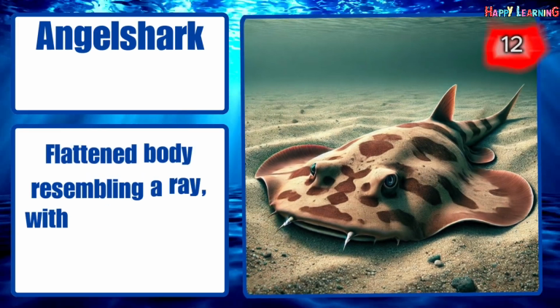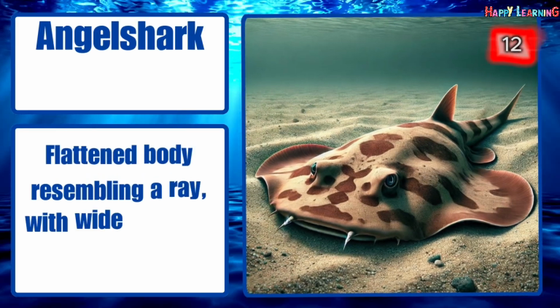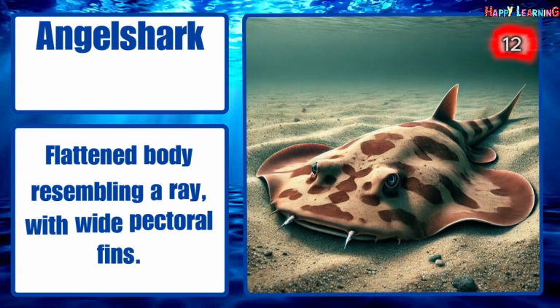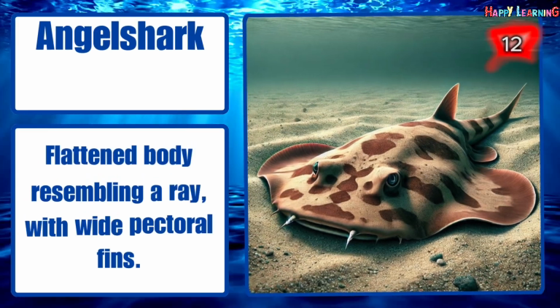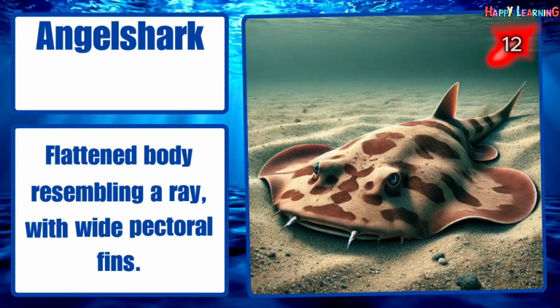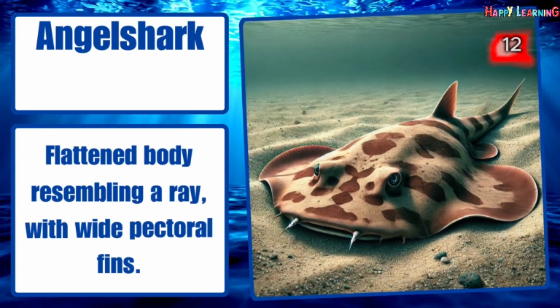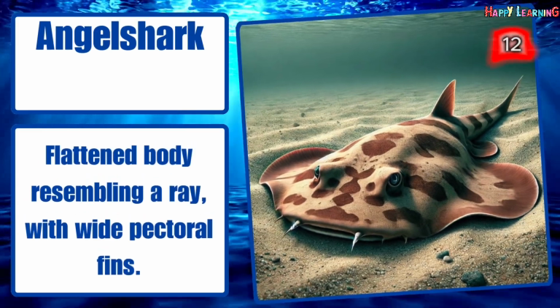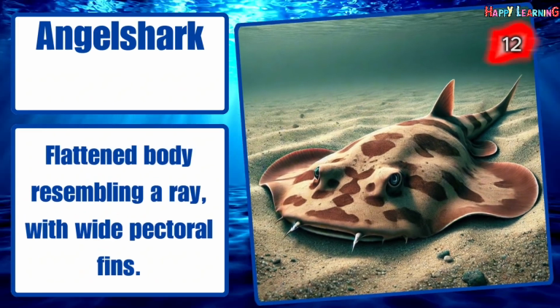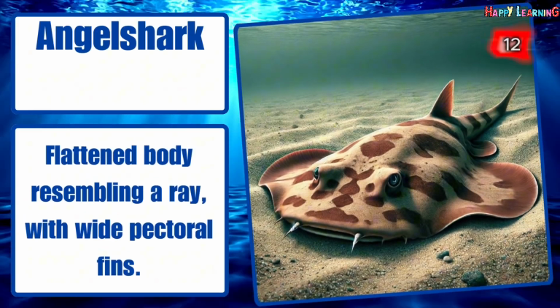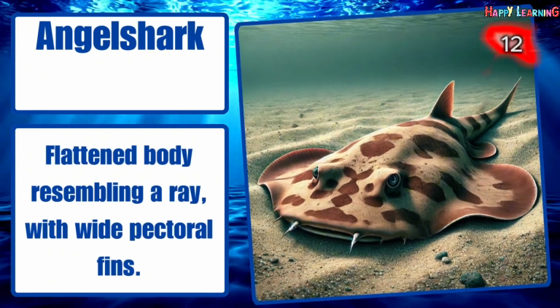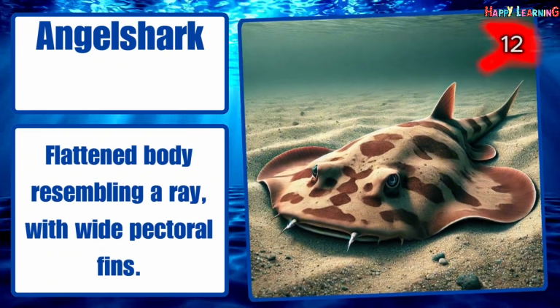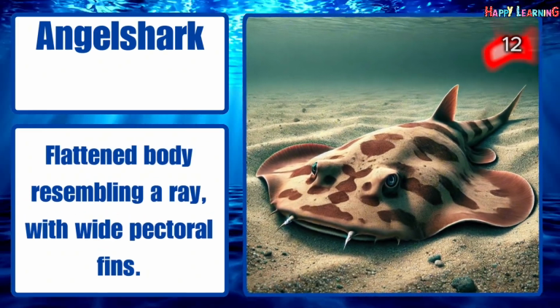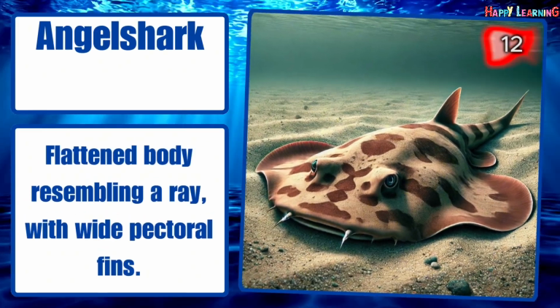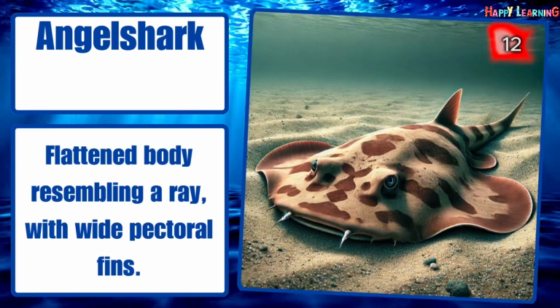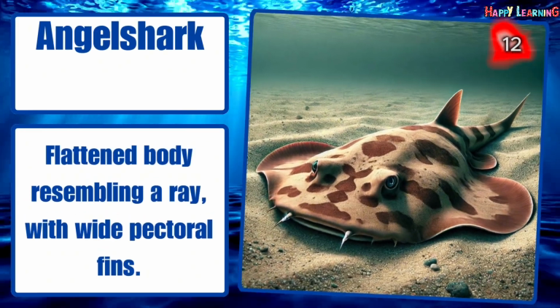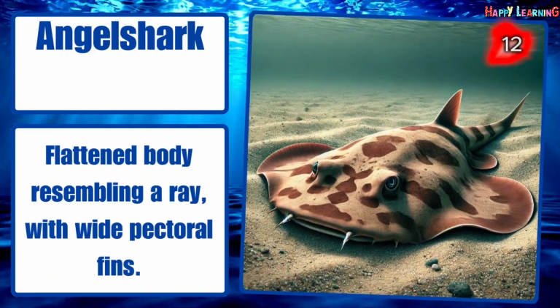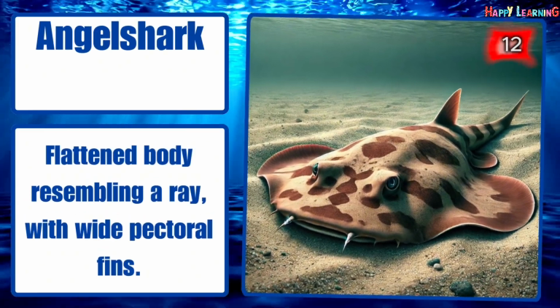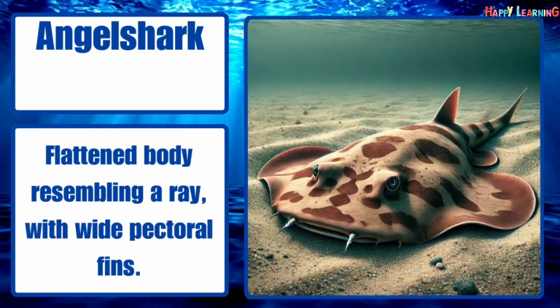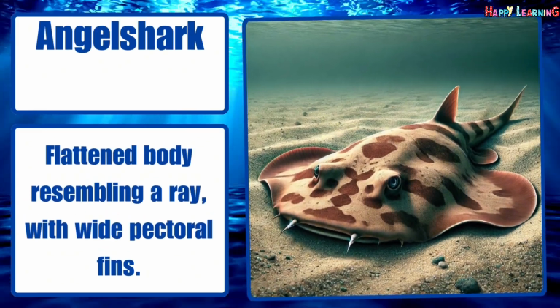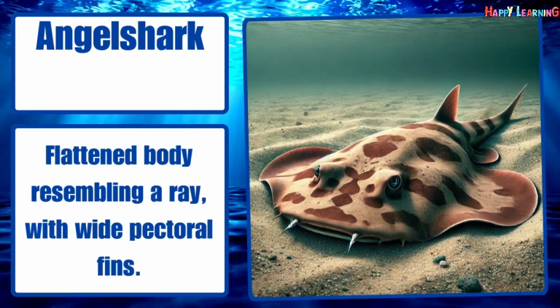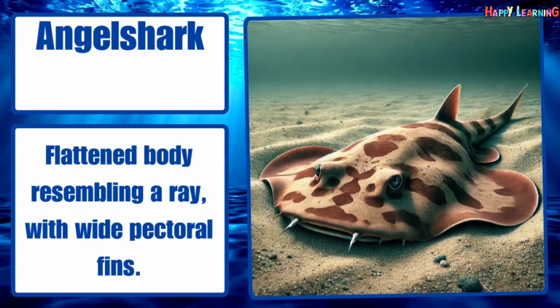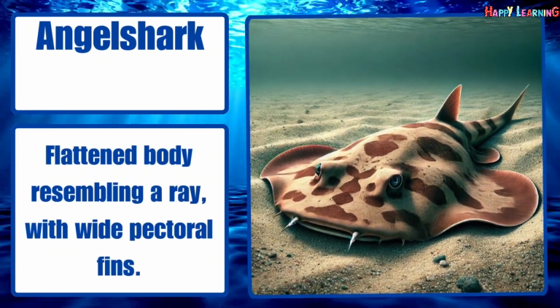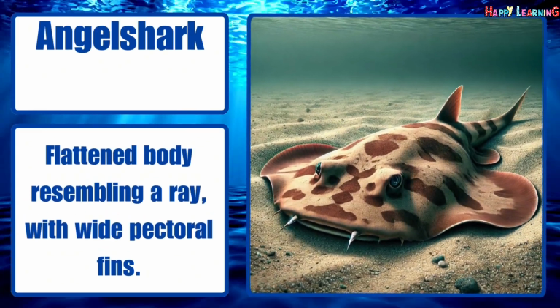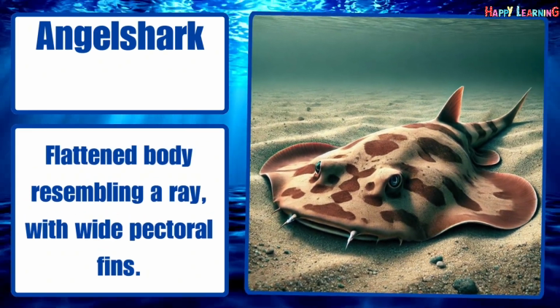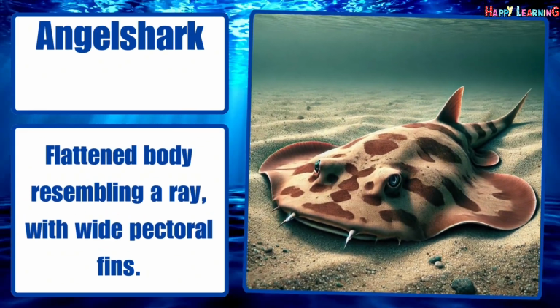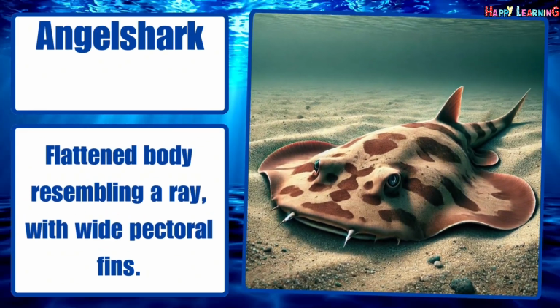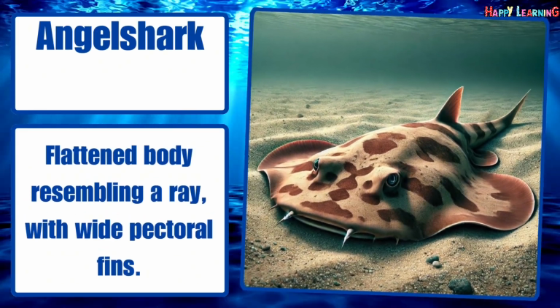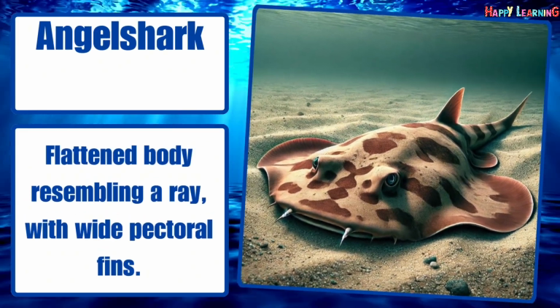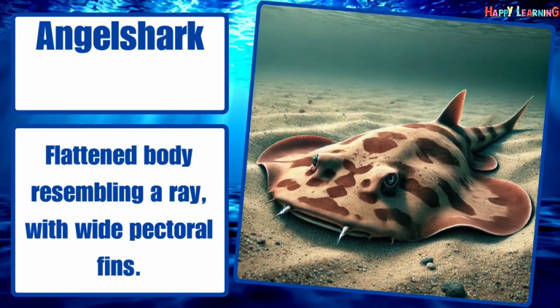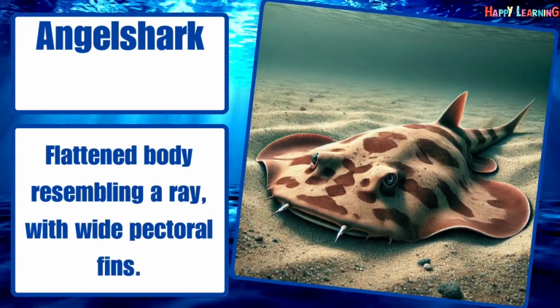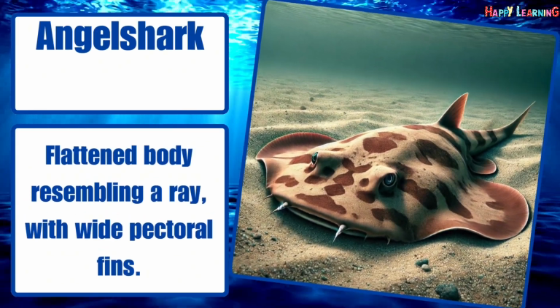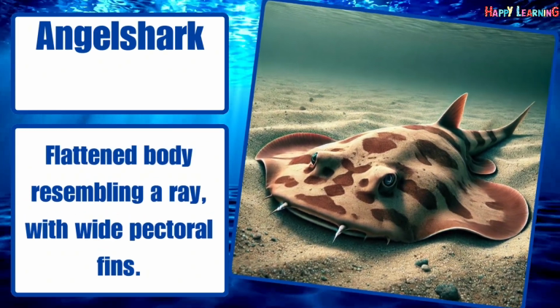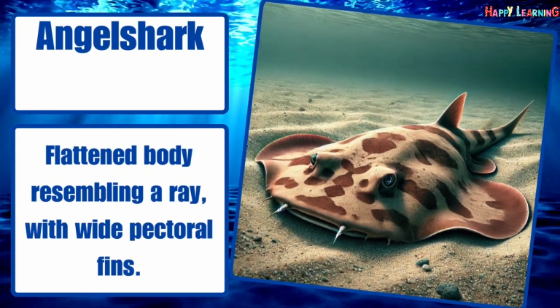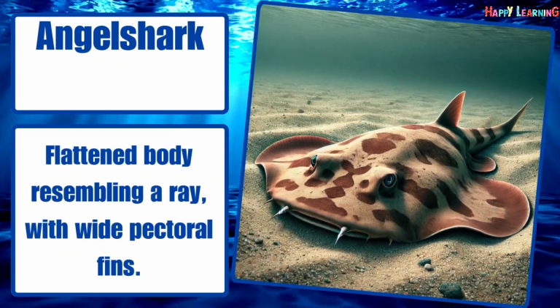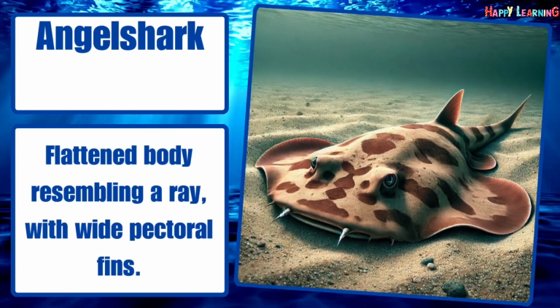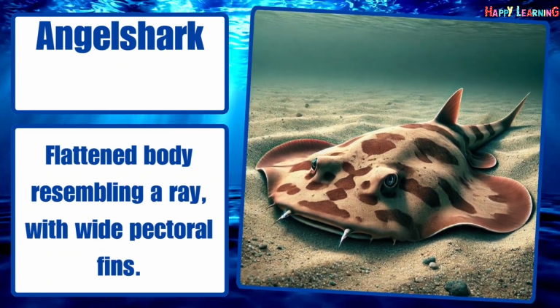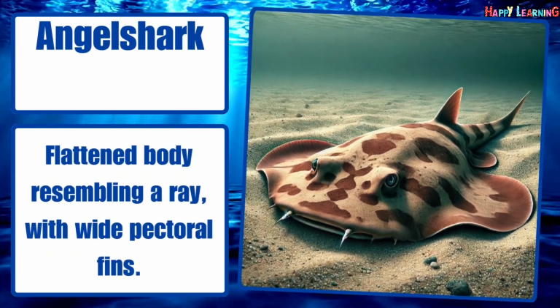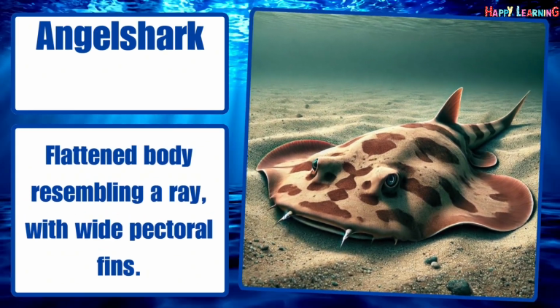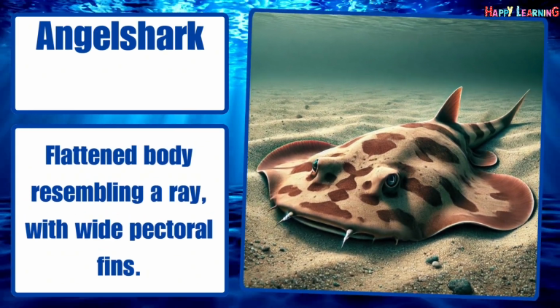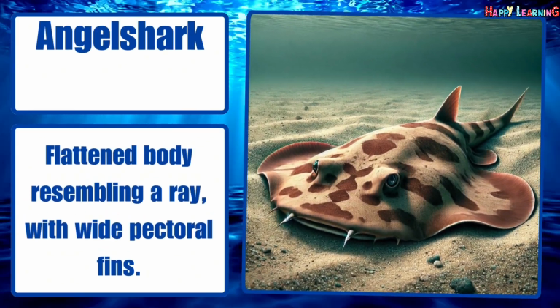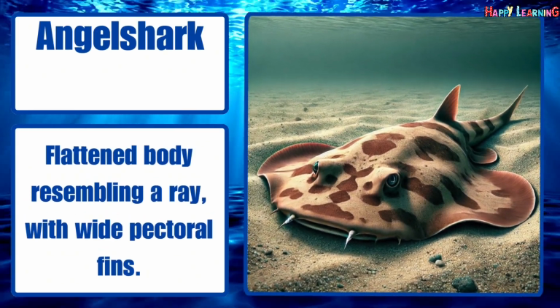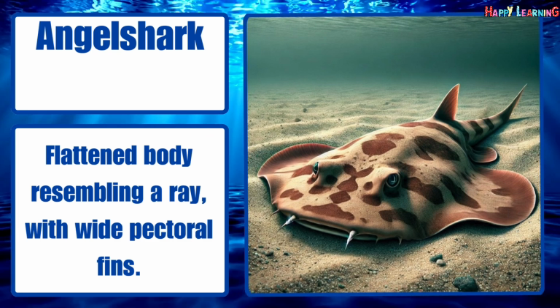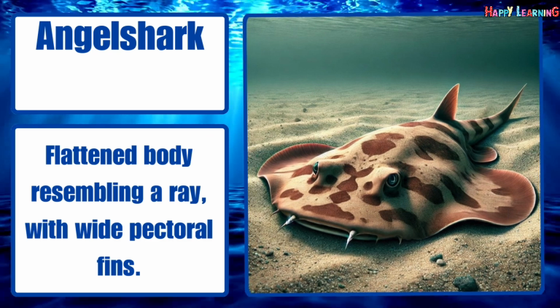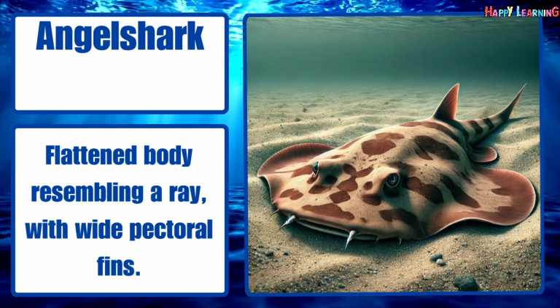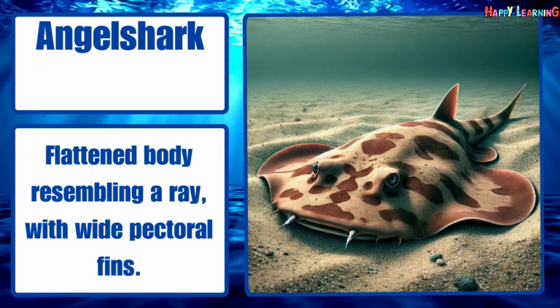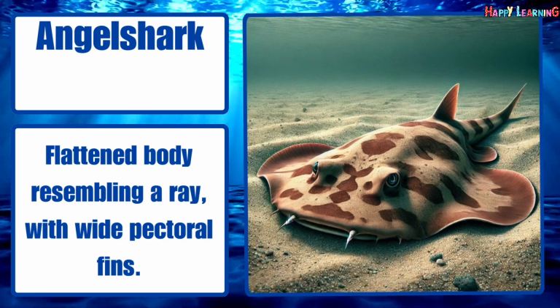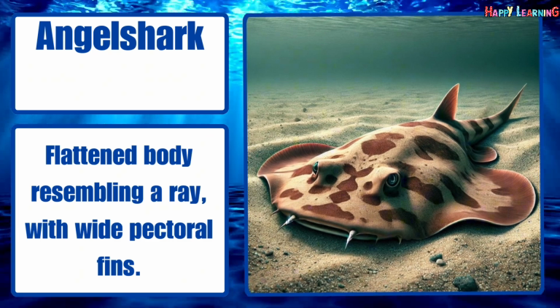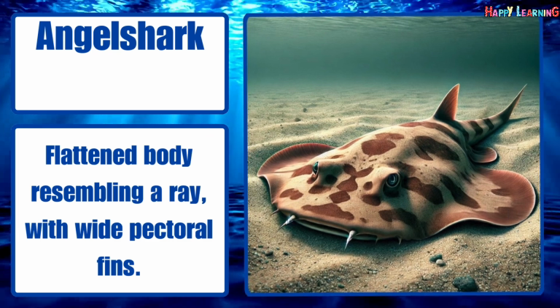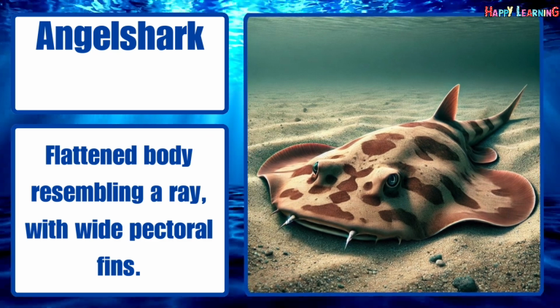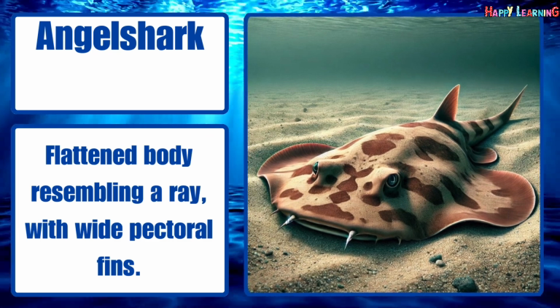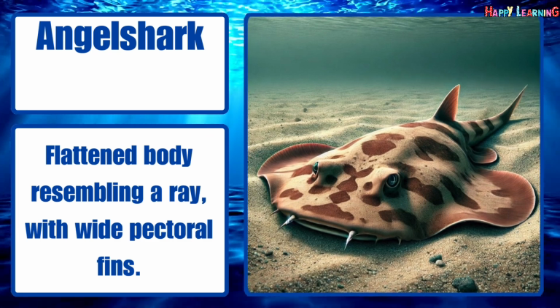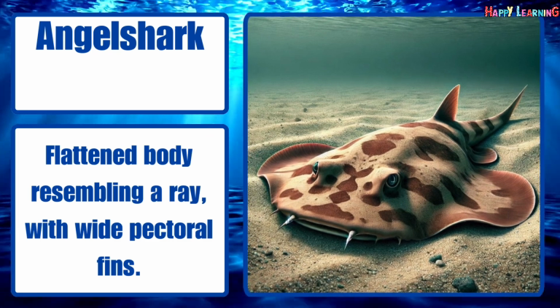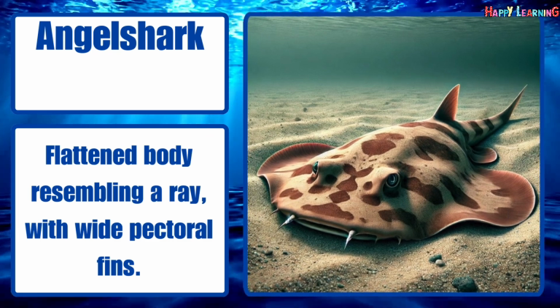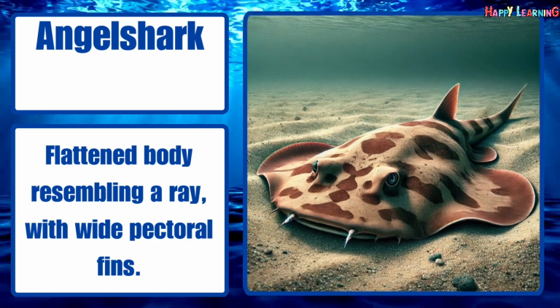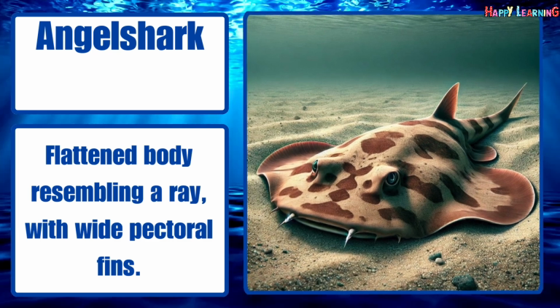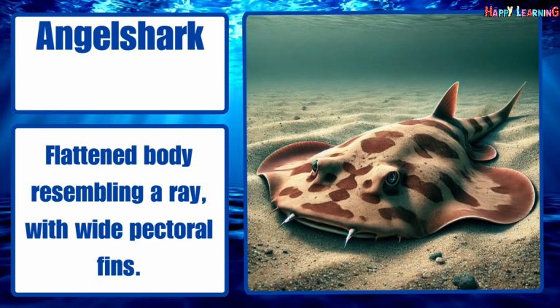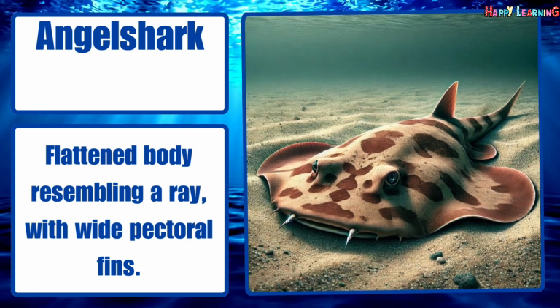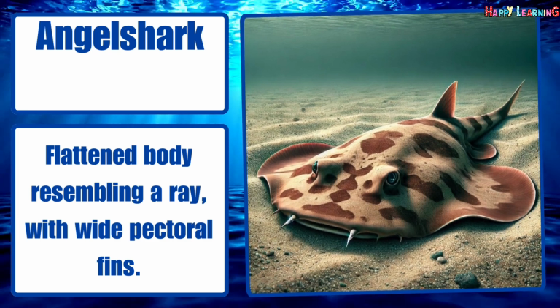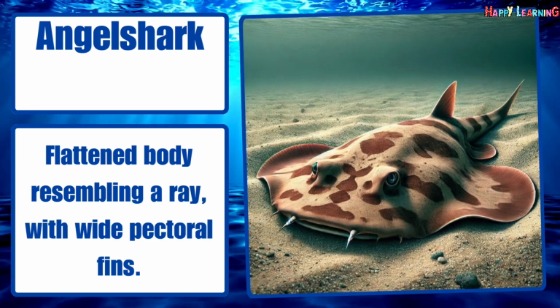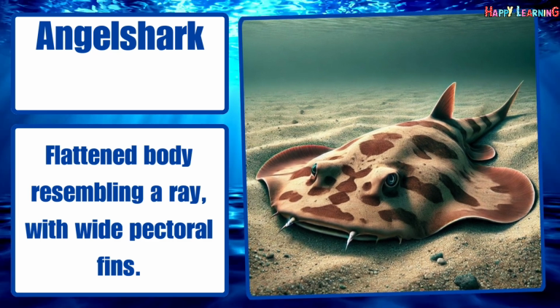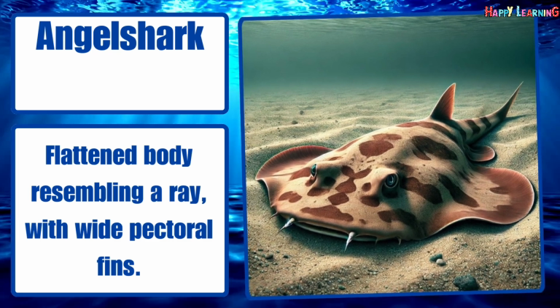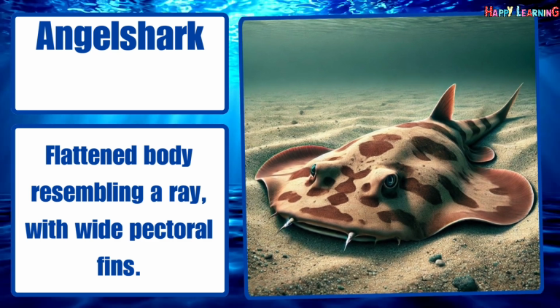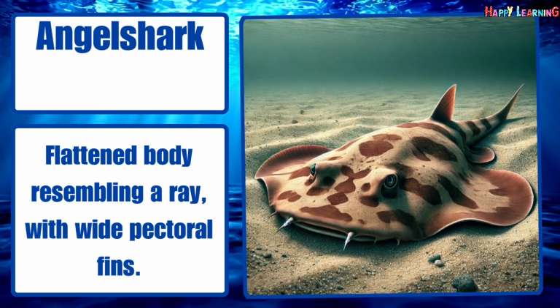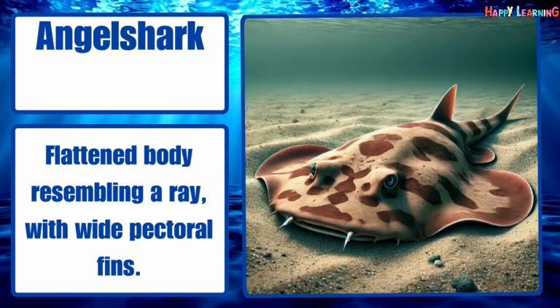Angel shark. Flattened body resembling a ray, with wide pectoral fins.